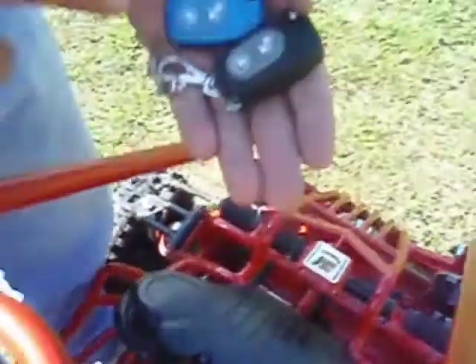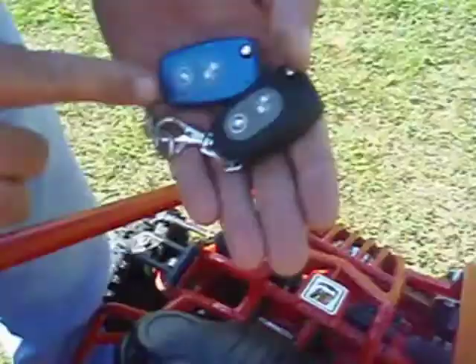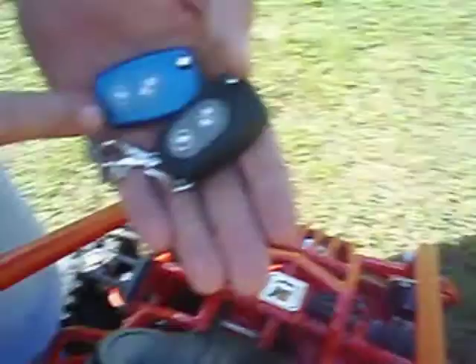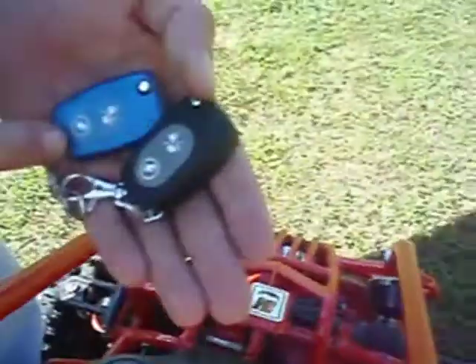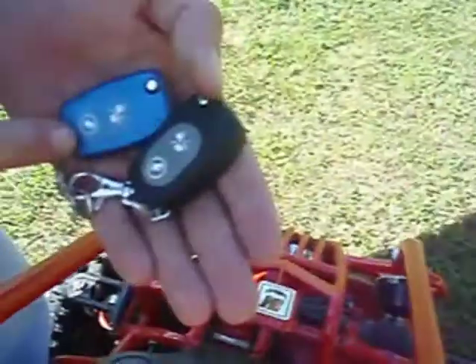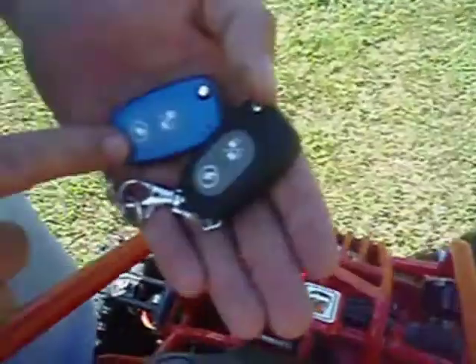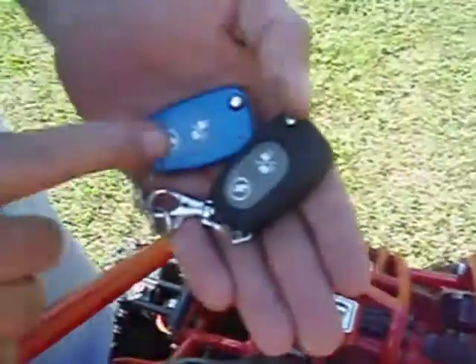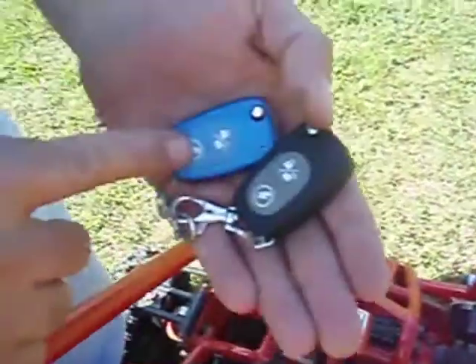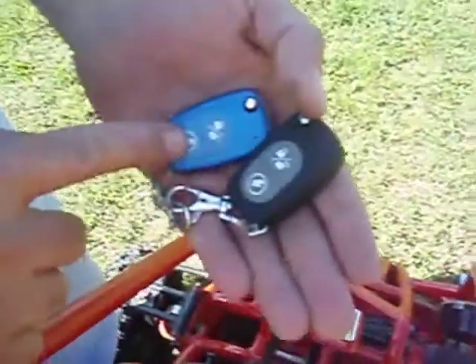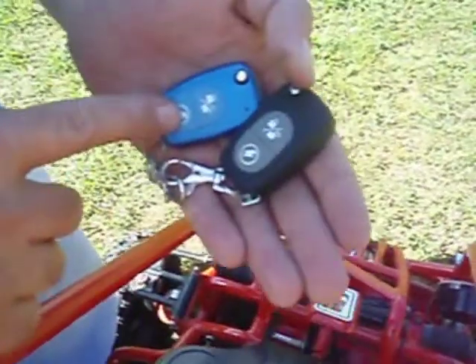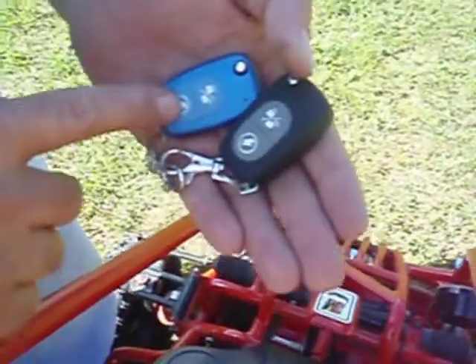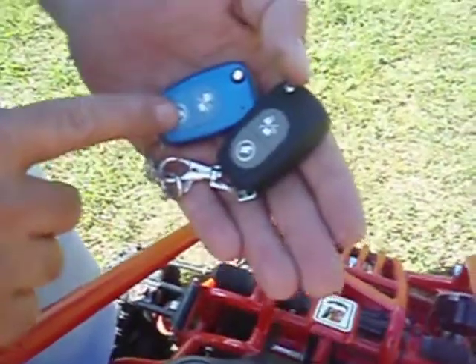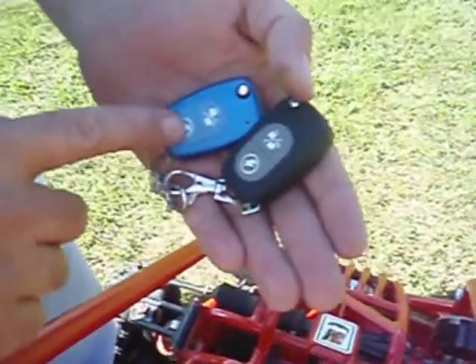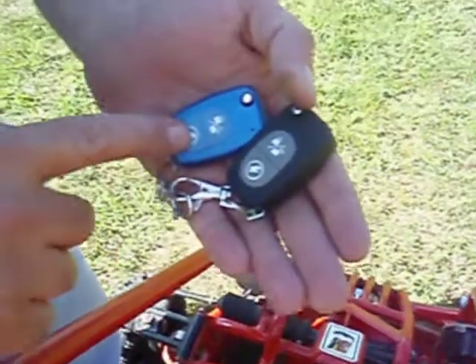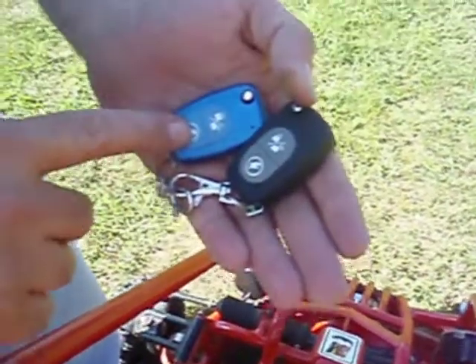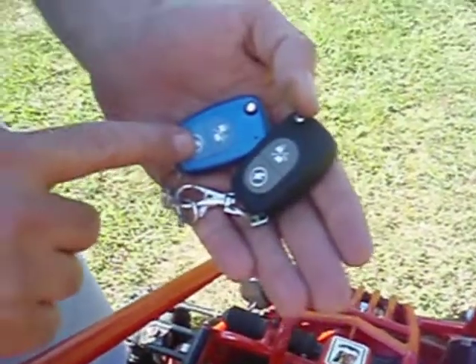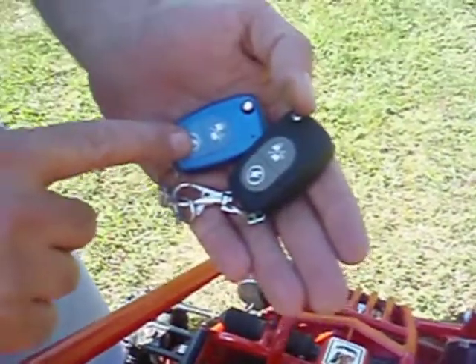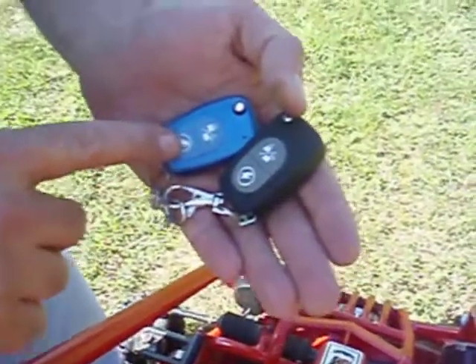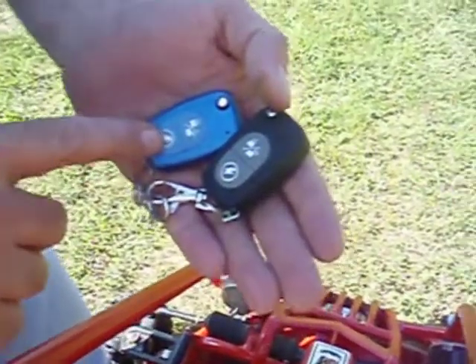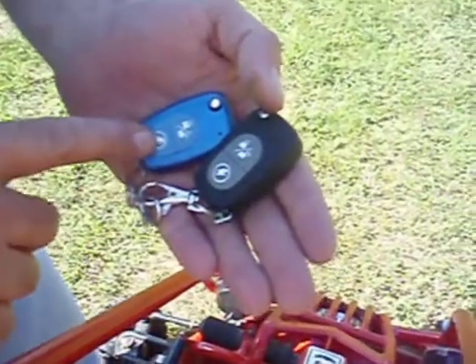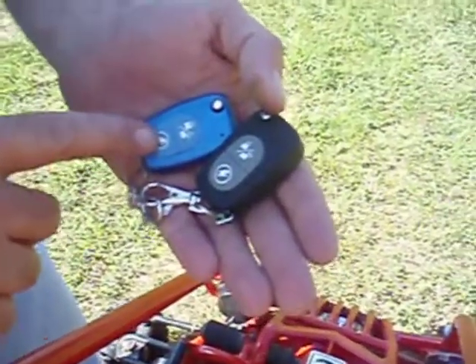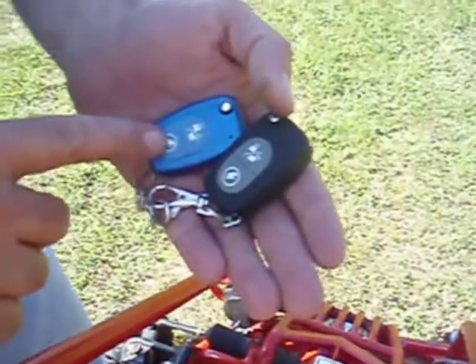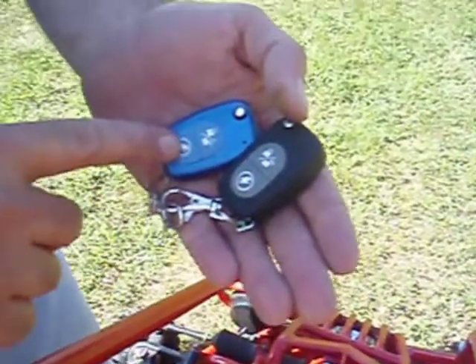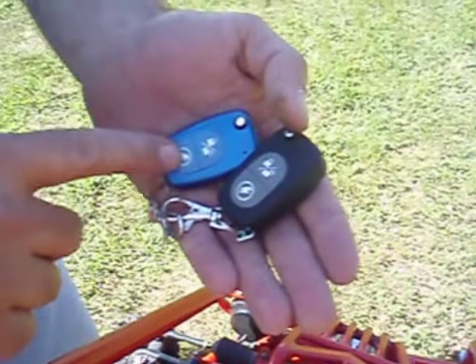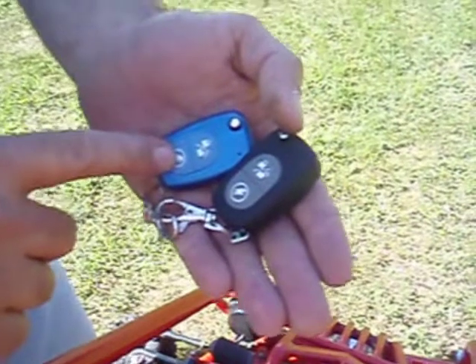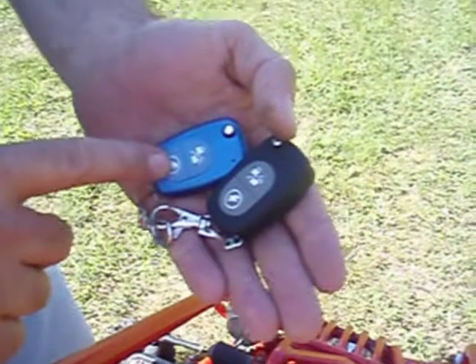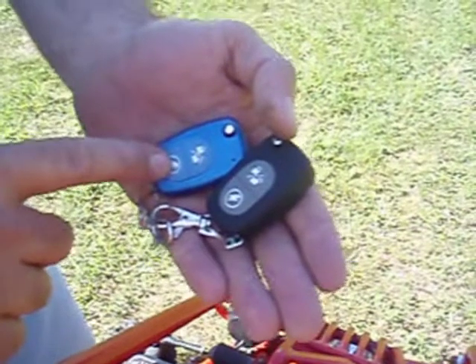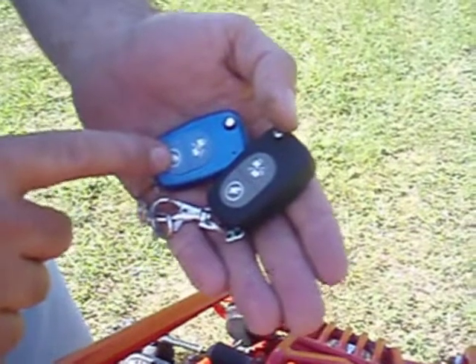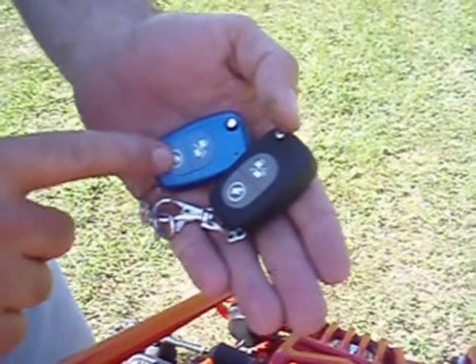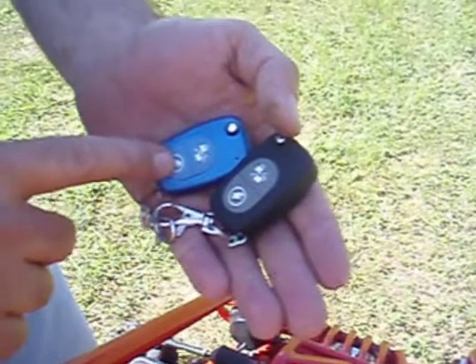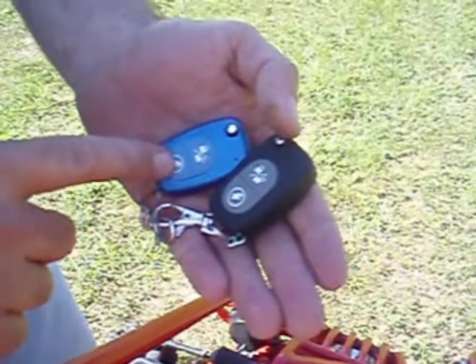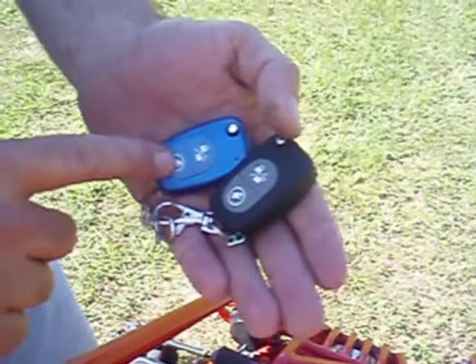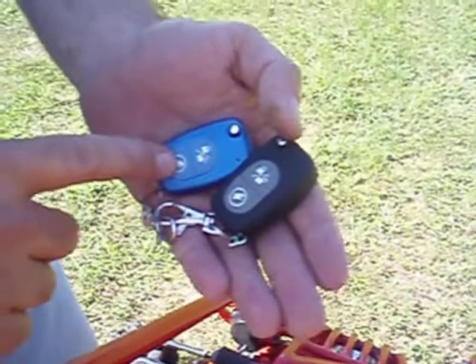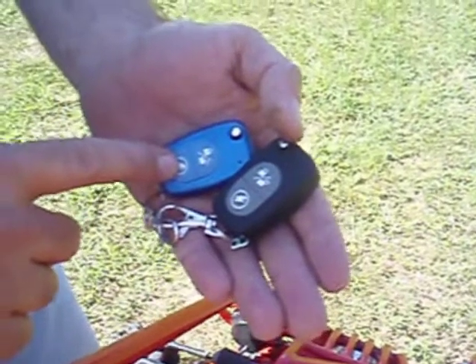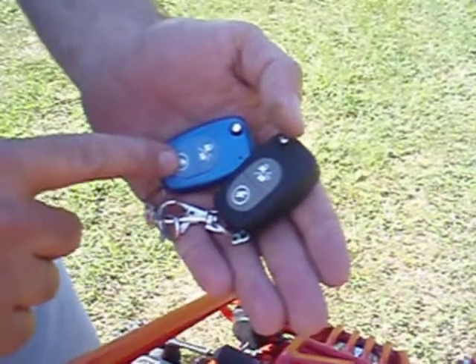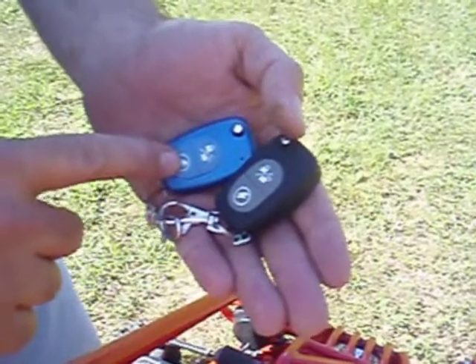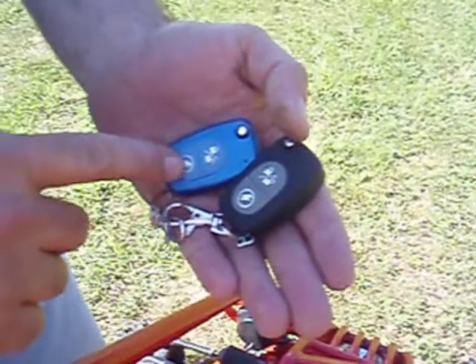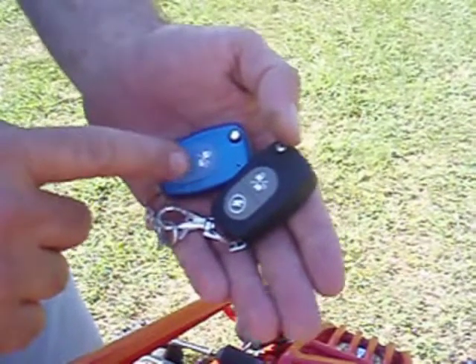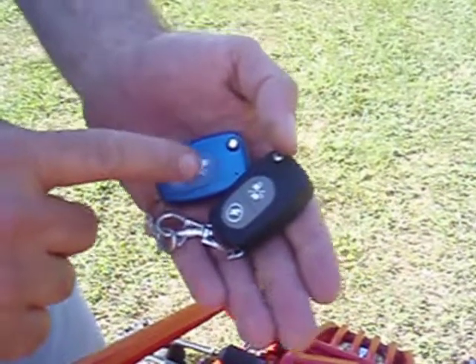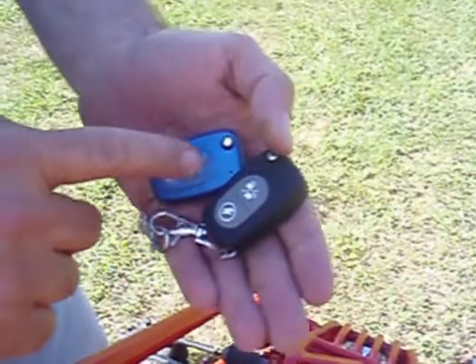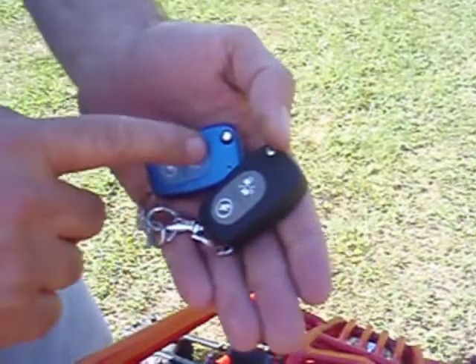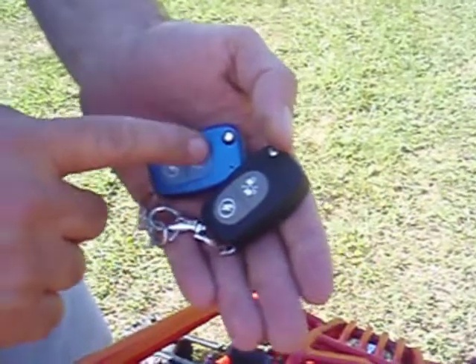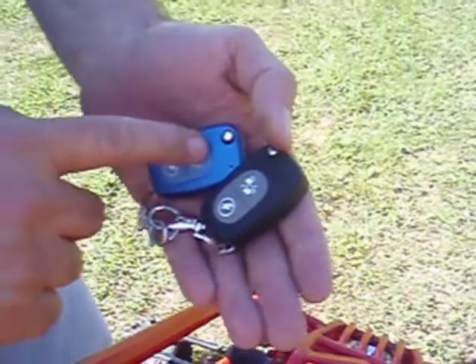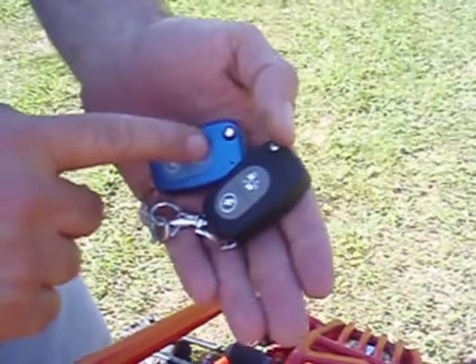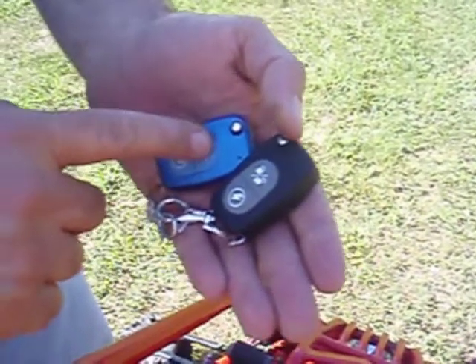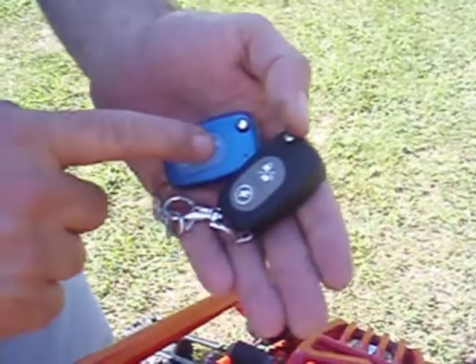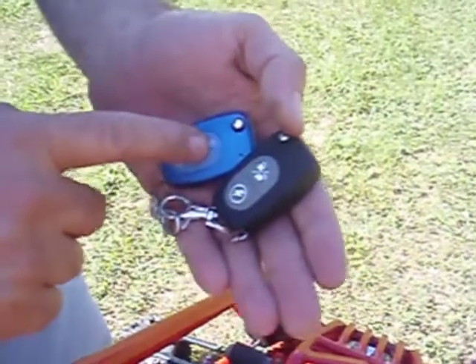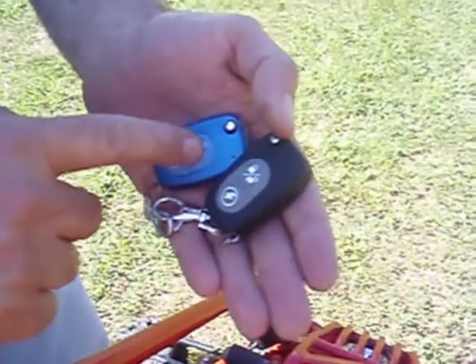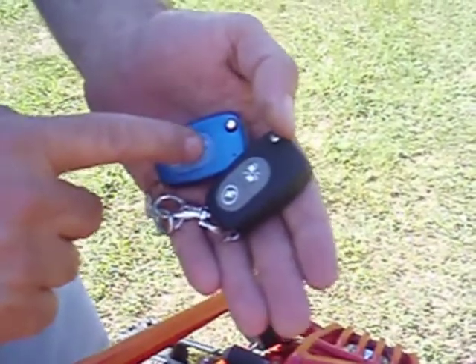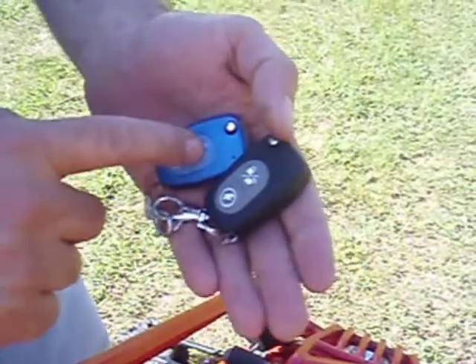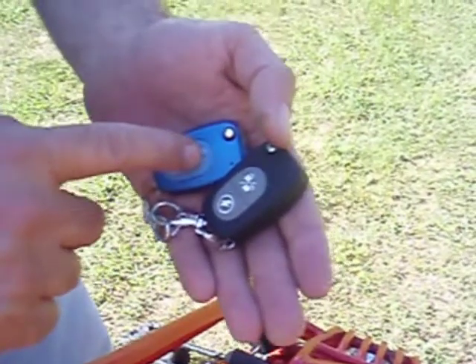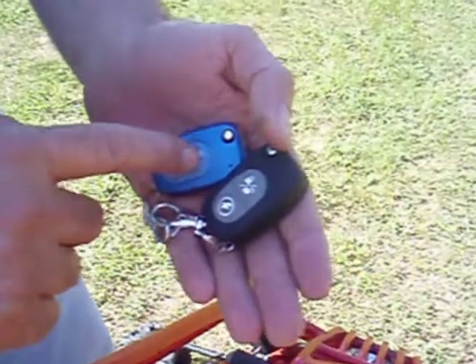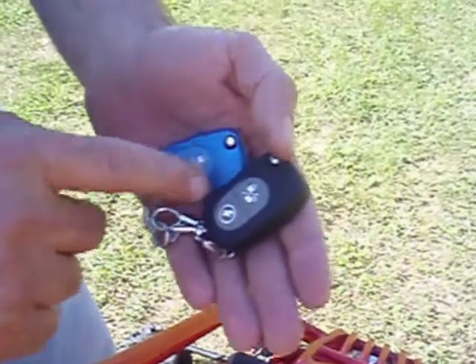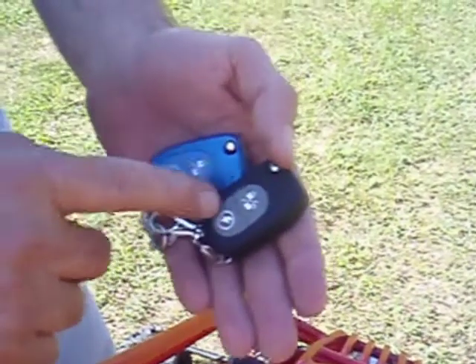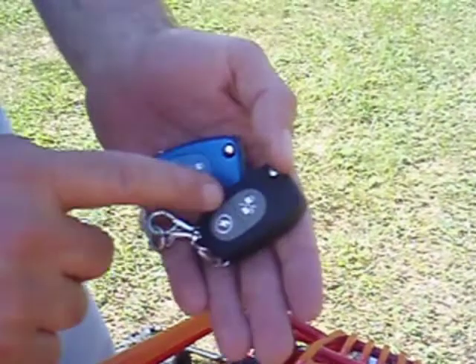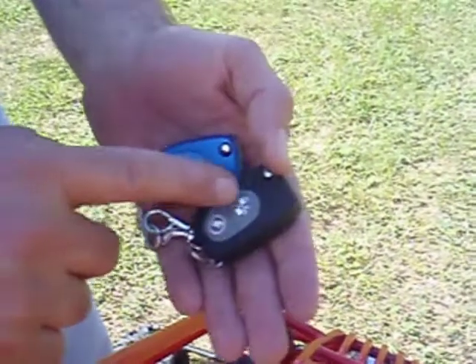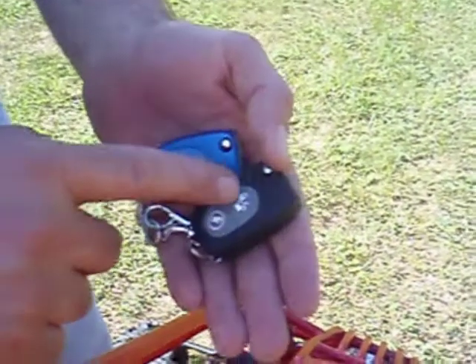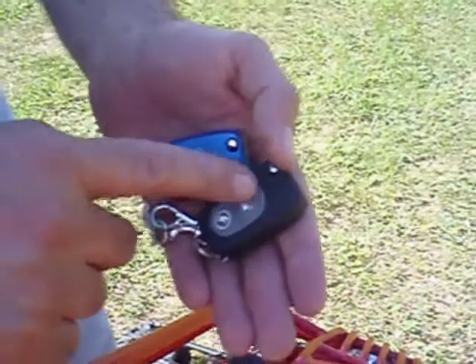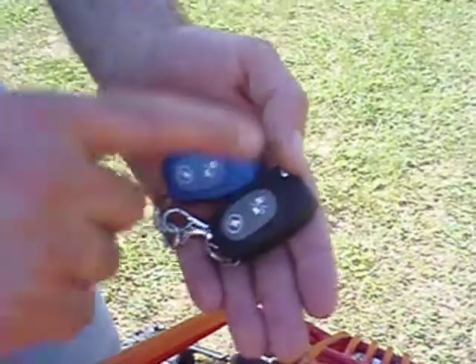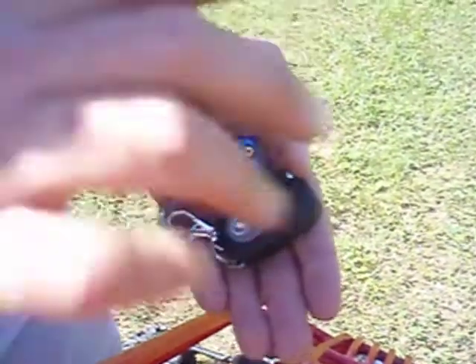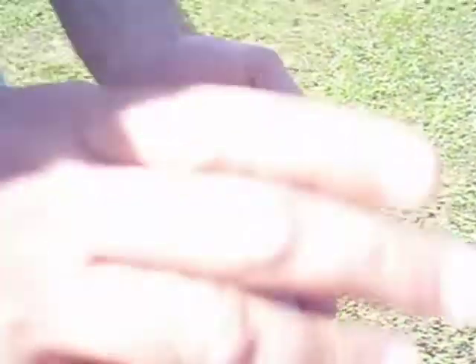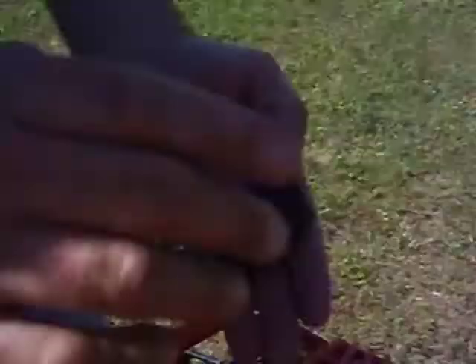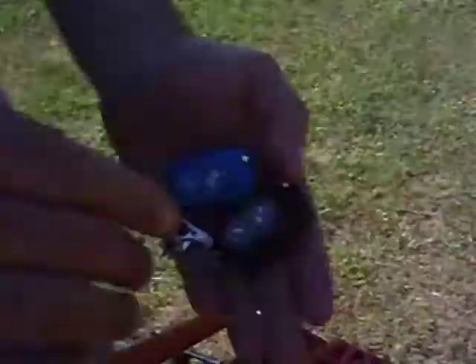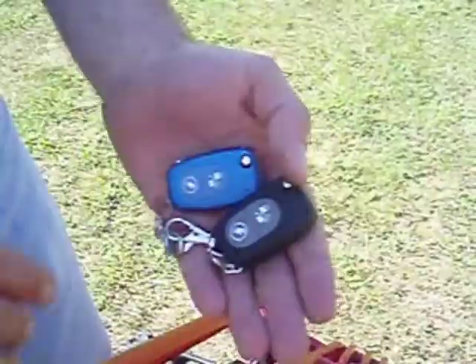This button here is your start button — we also like to refer to it as our activation button. And then this is your off button, lock — you lock it.